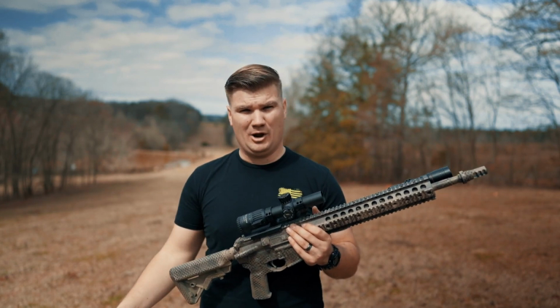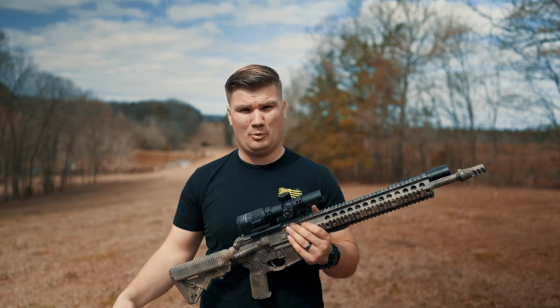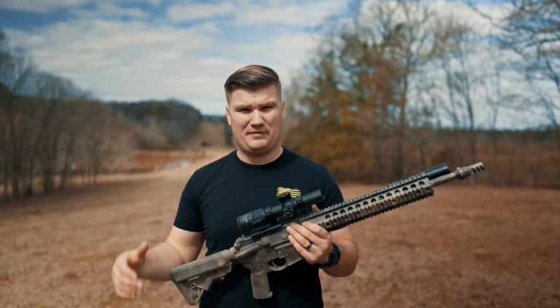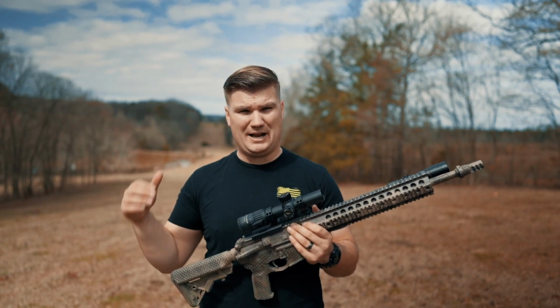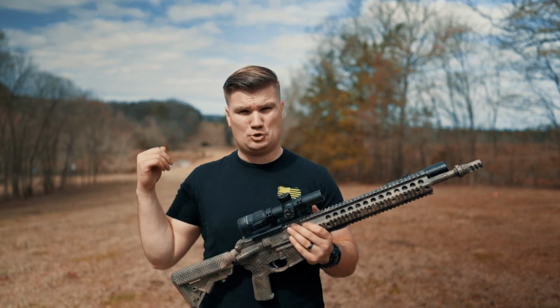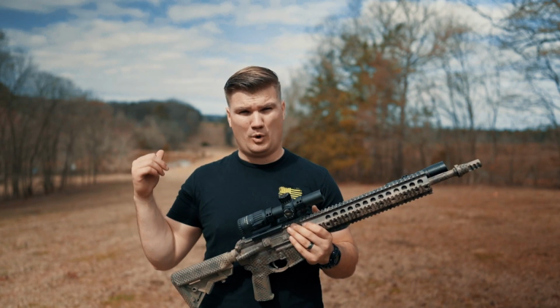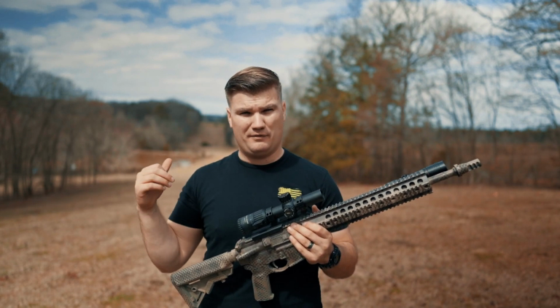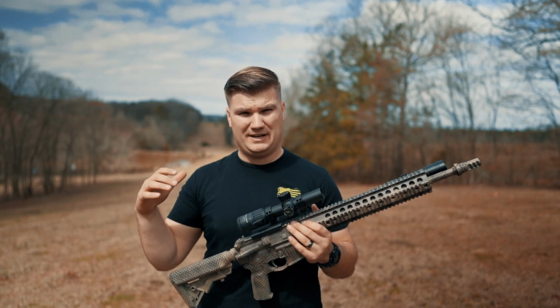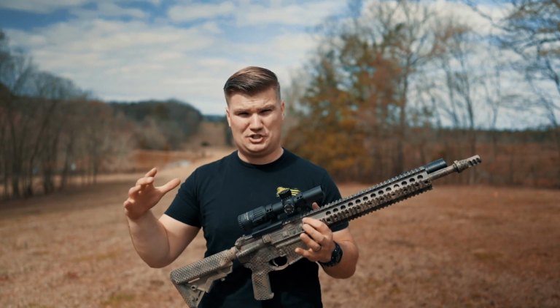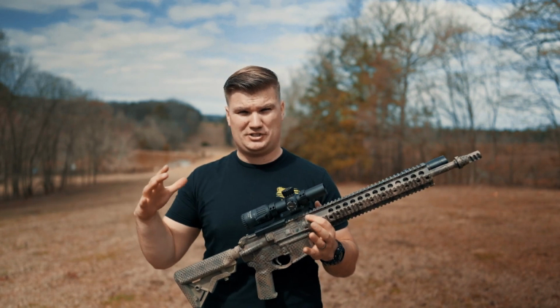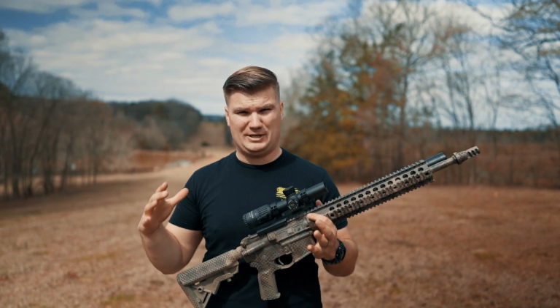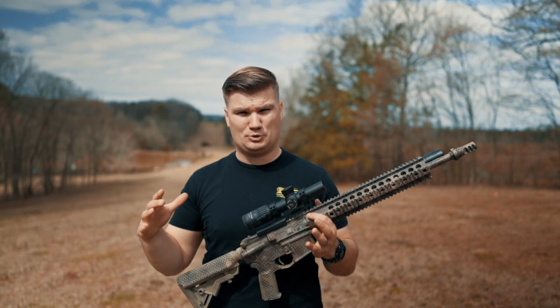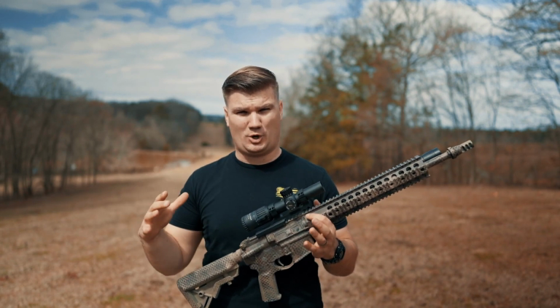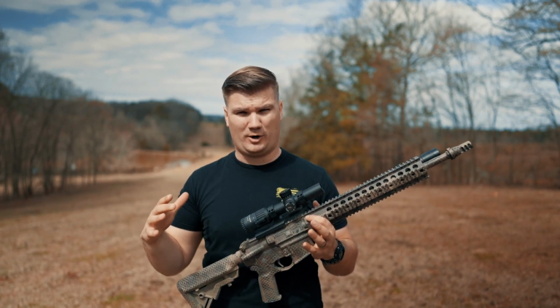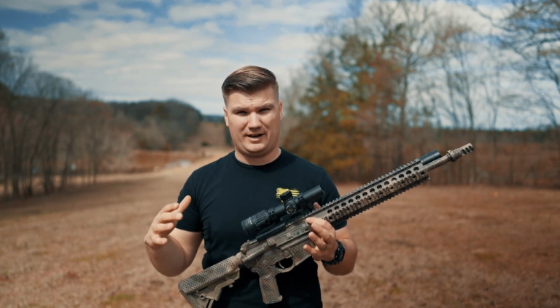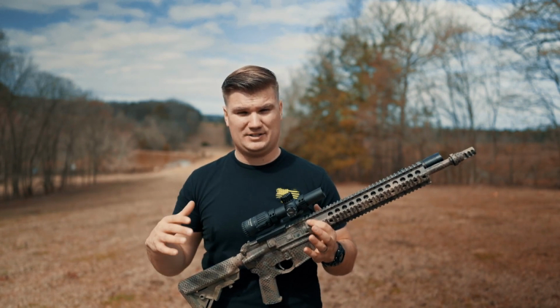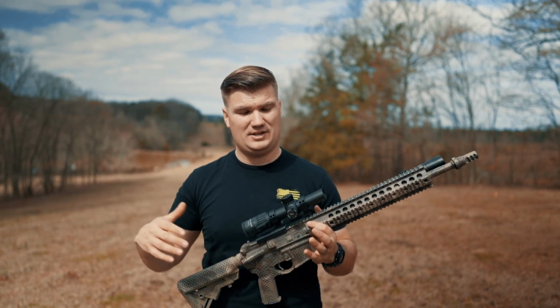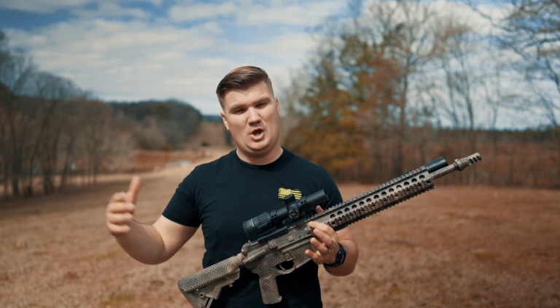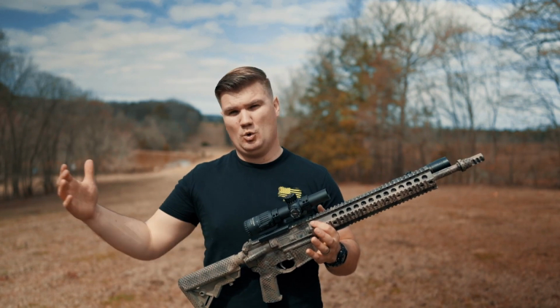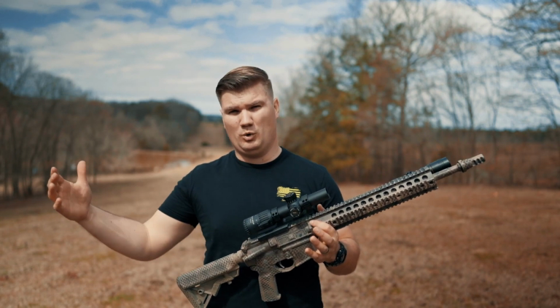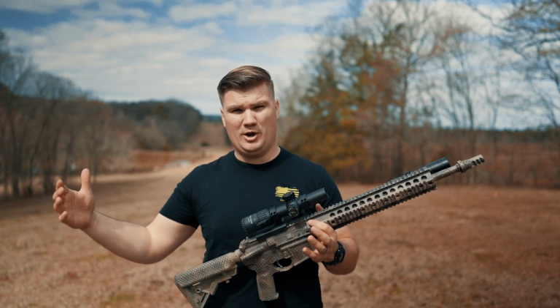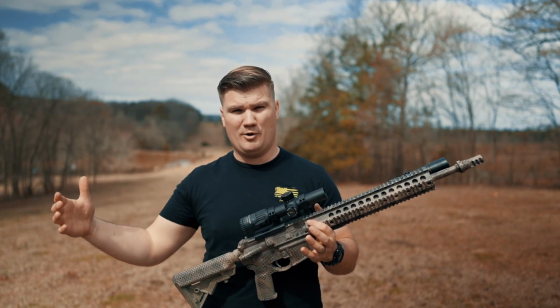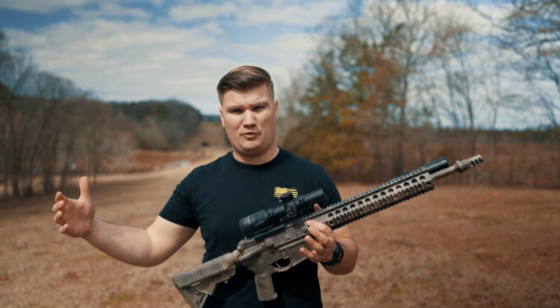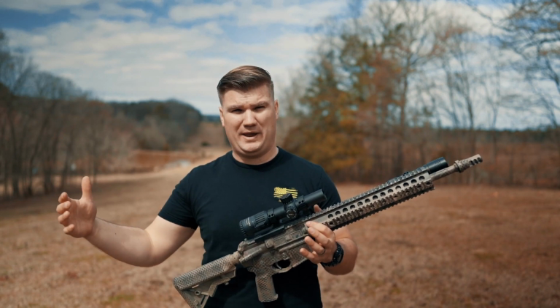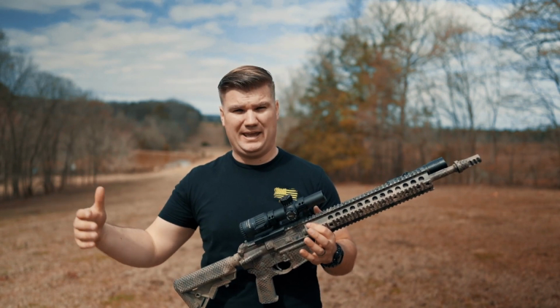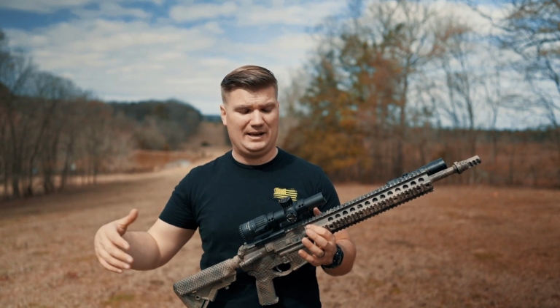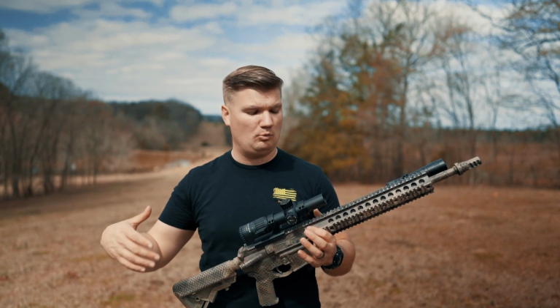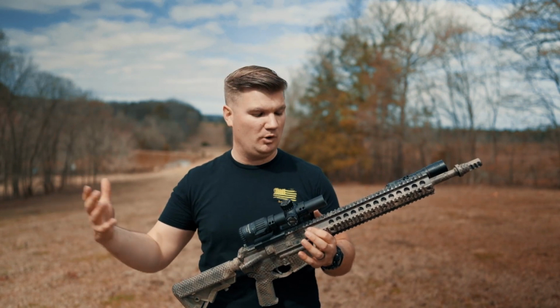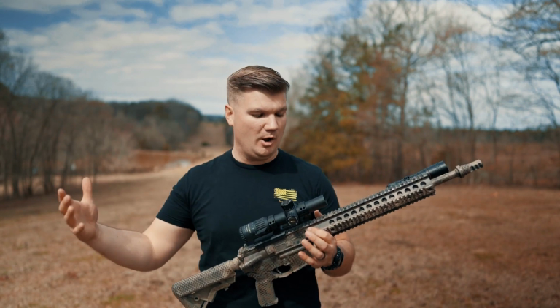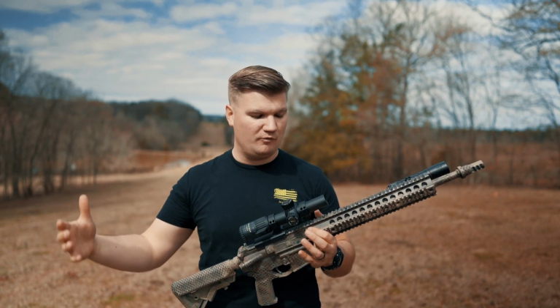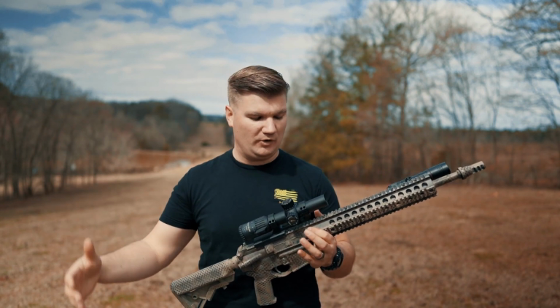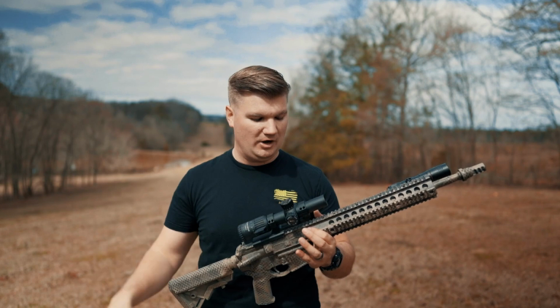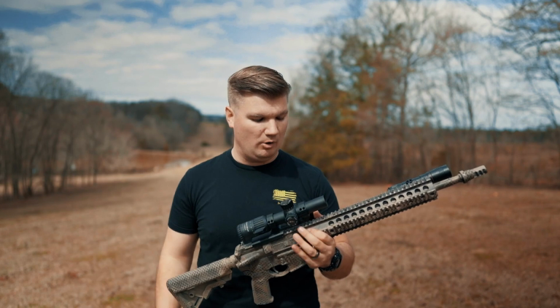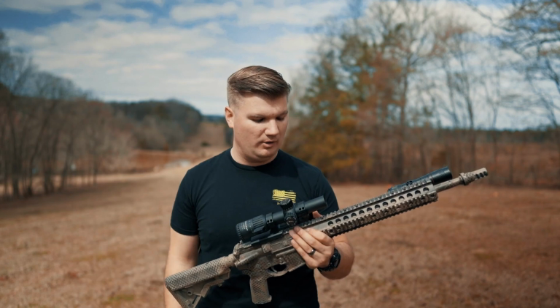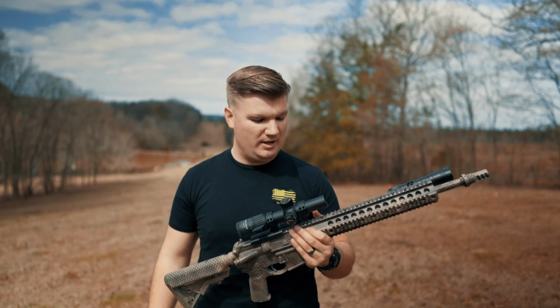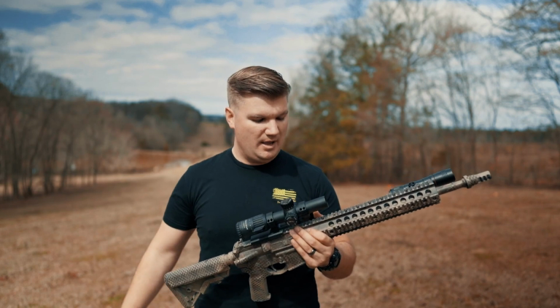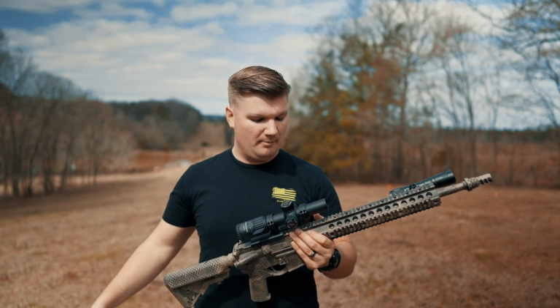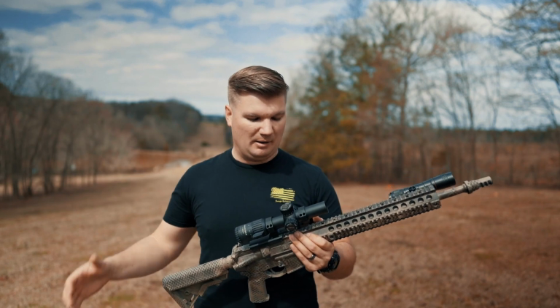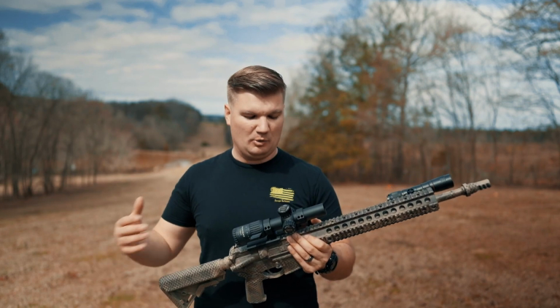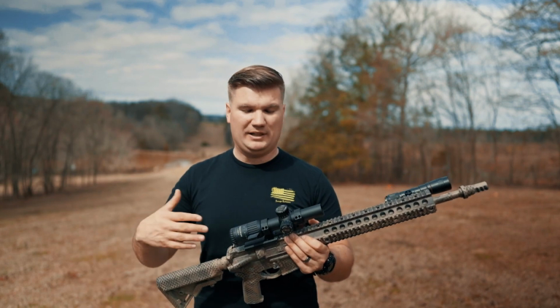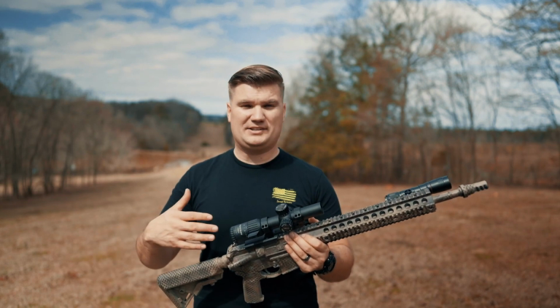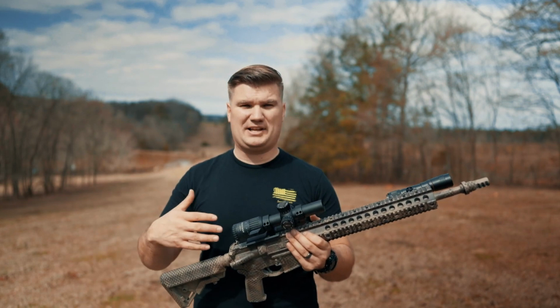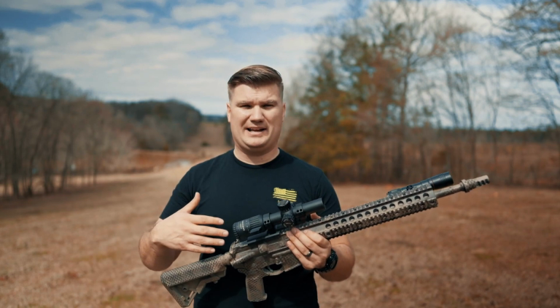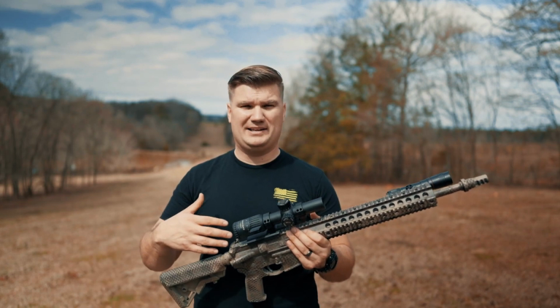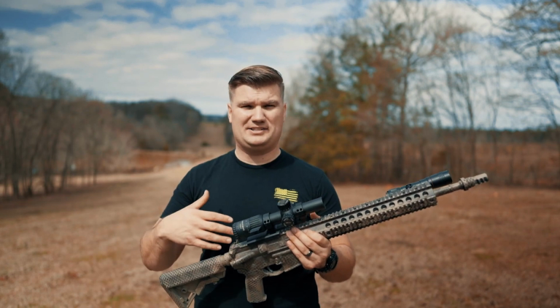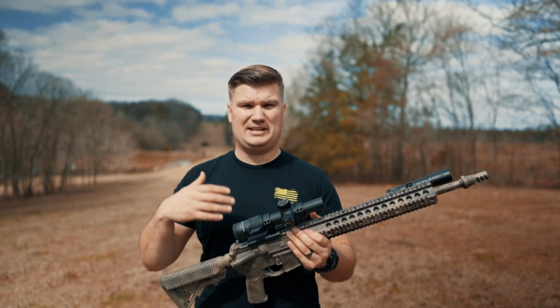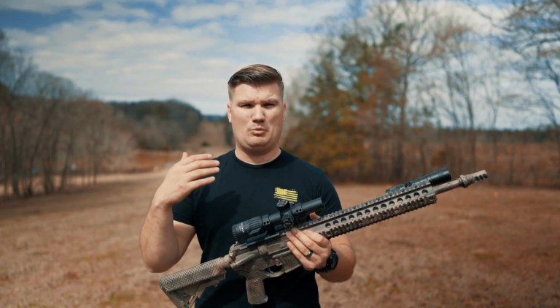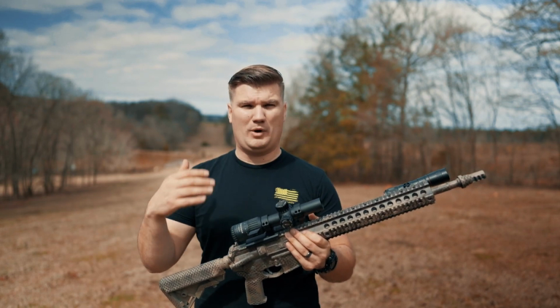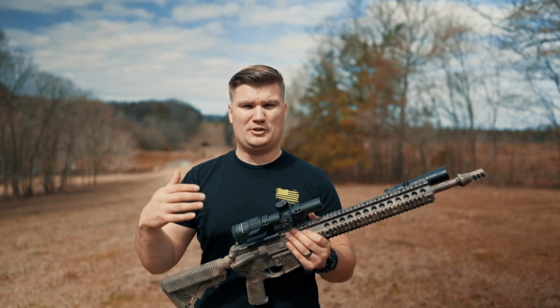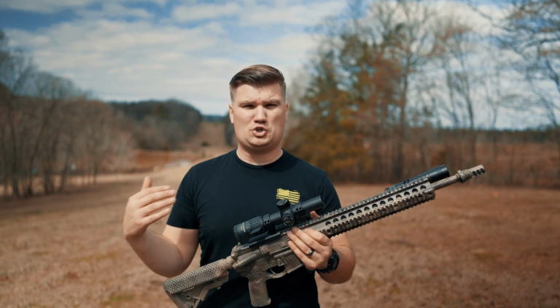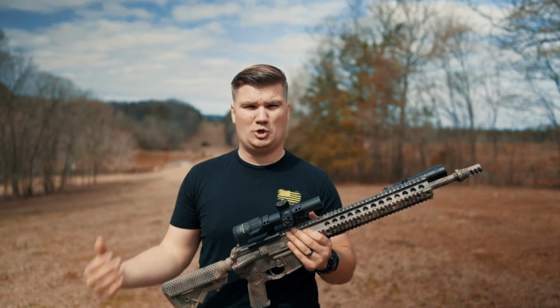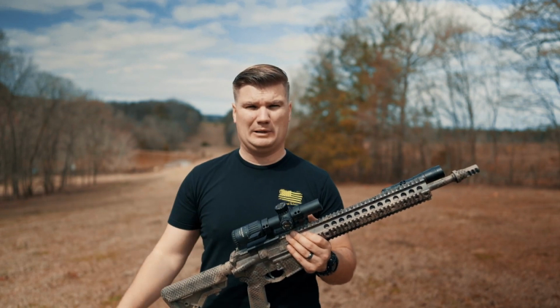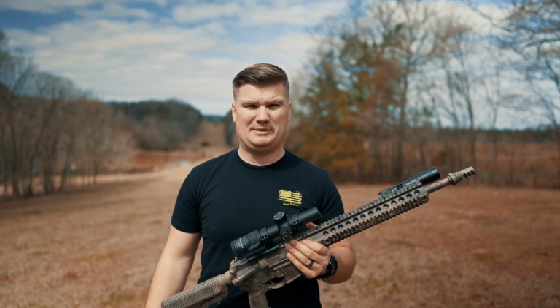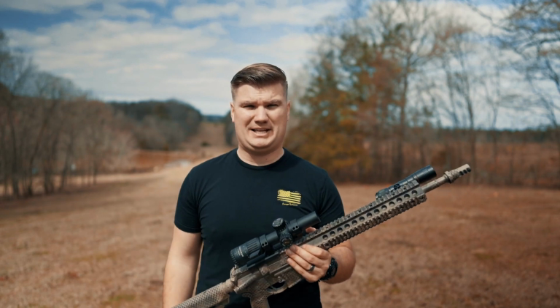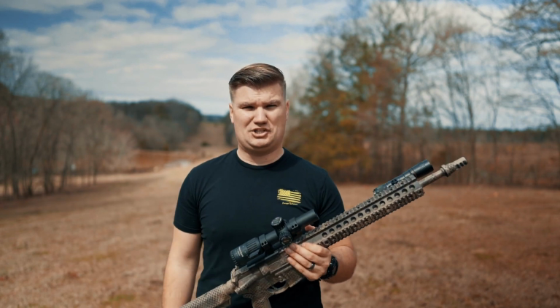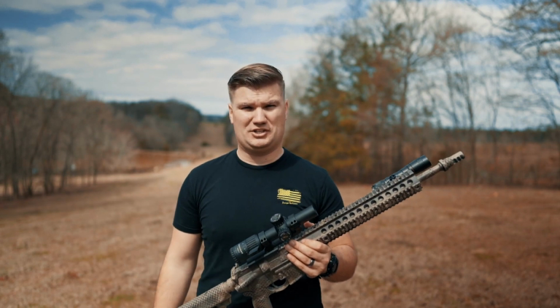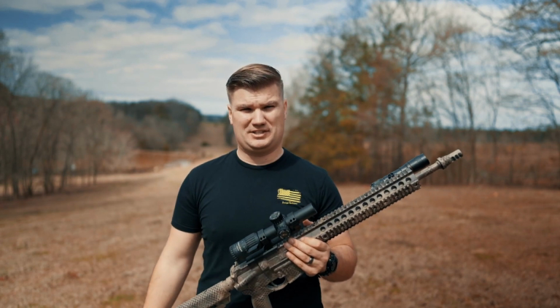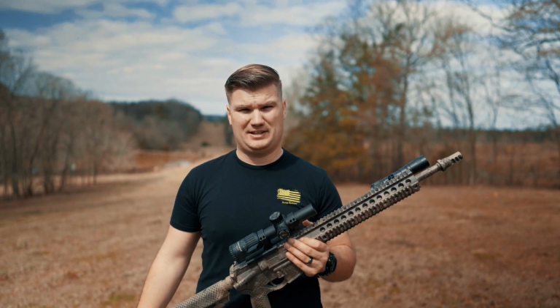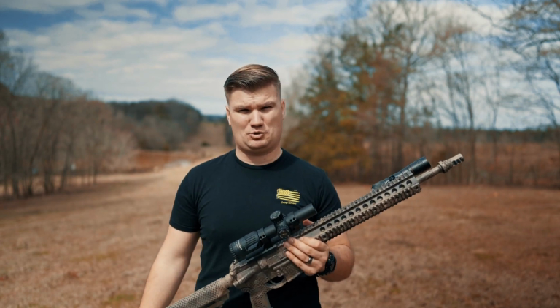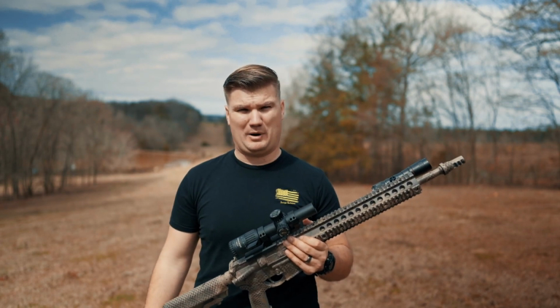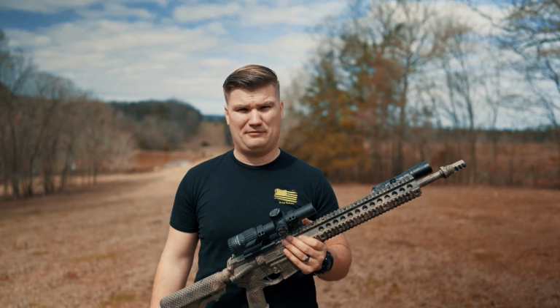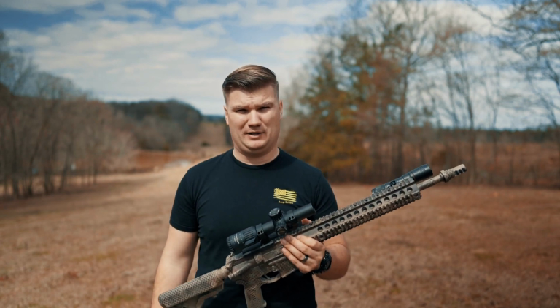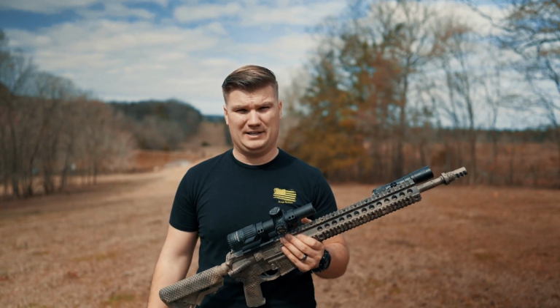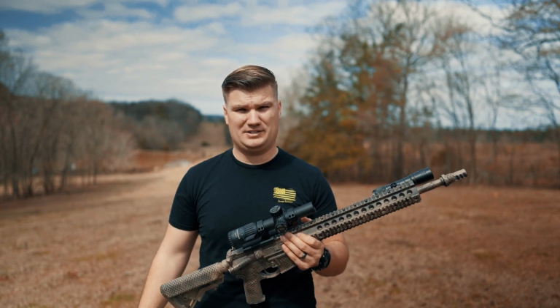We've got 12-inch steel targets. We'll know if we hit it, we'll know if we don't. I'm really excited to see what the true limitations of this rifle are.